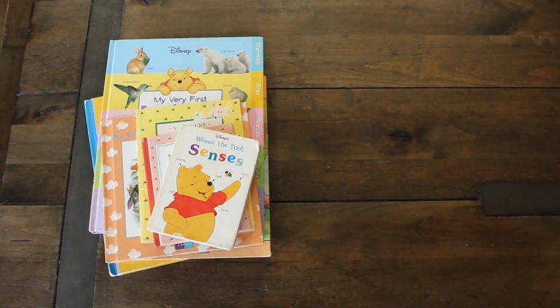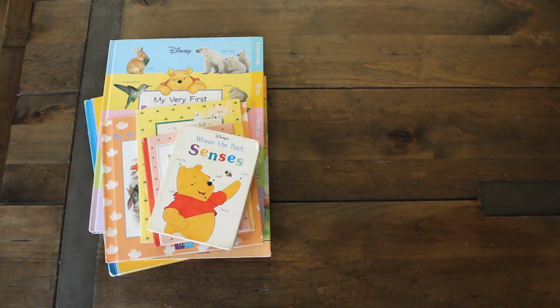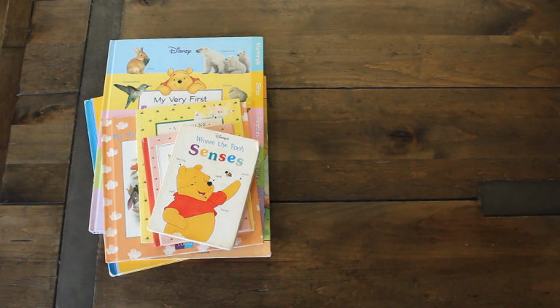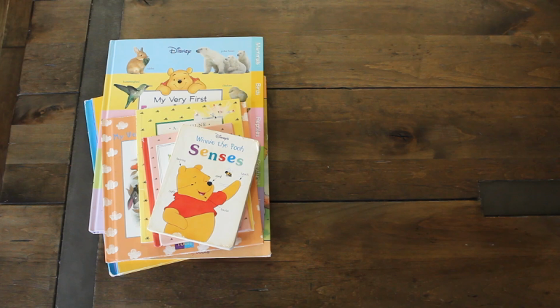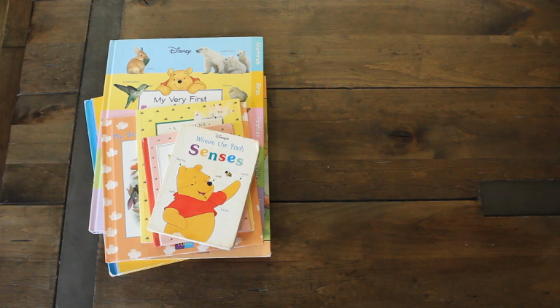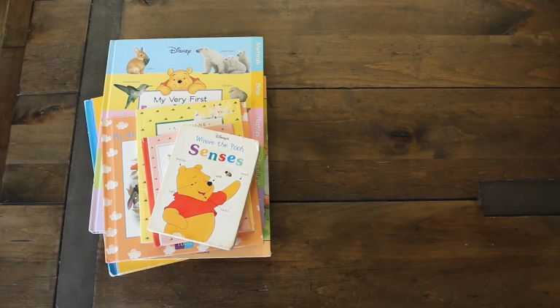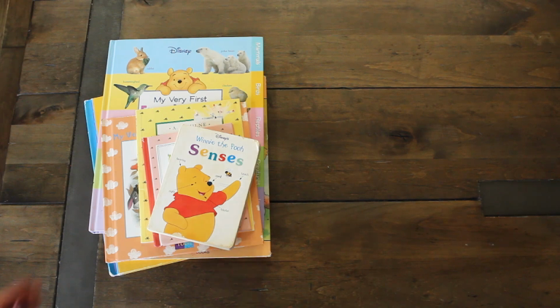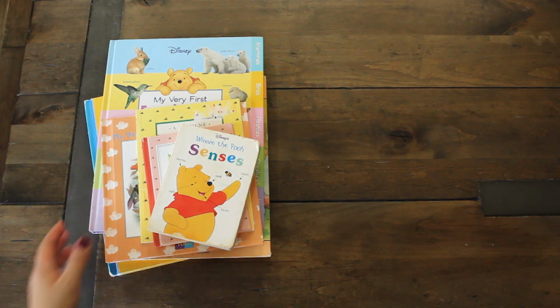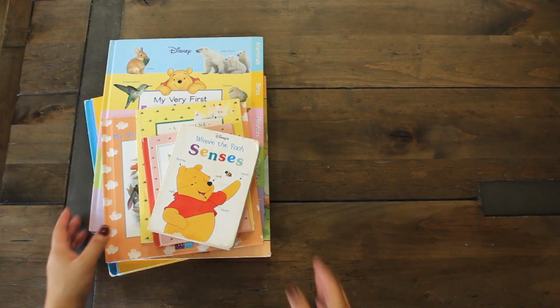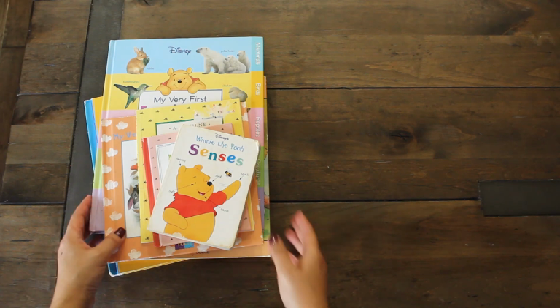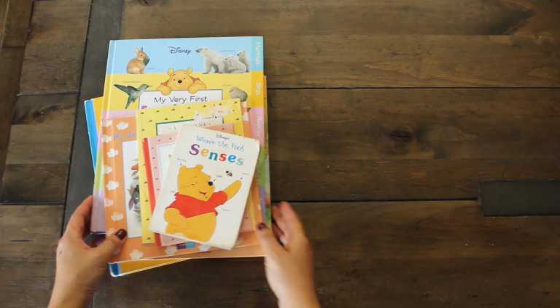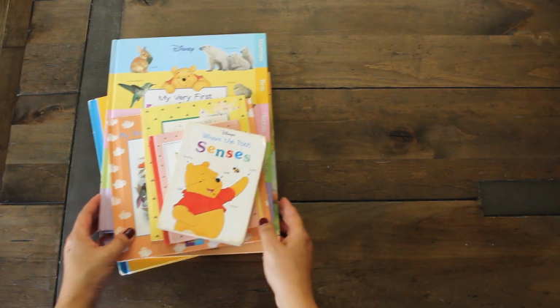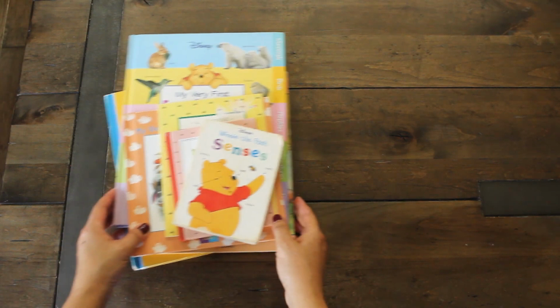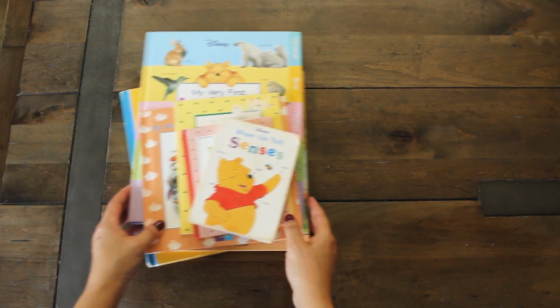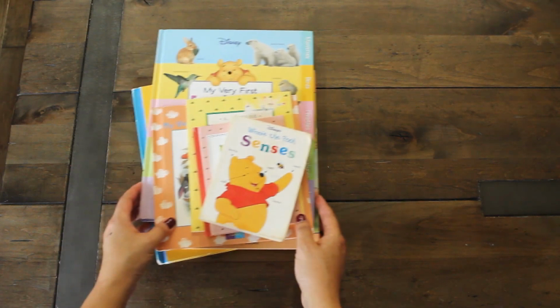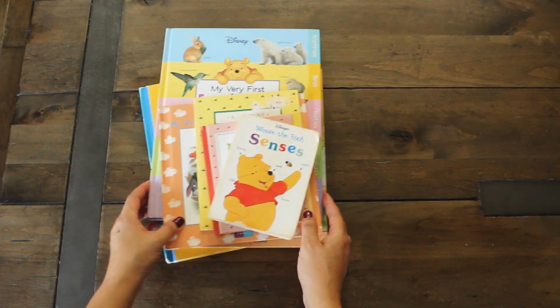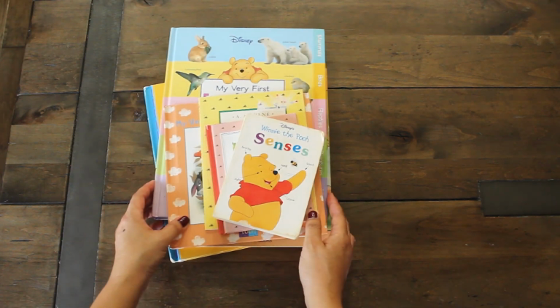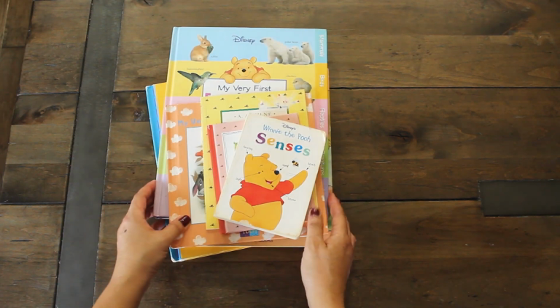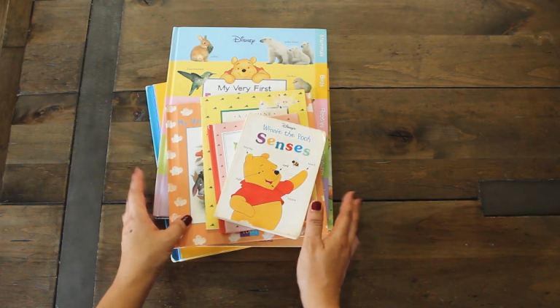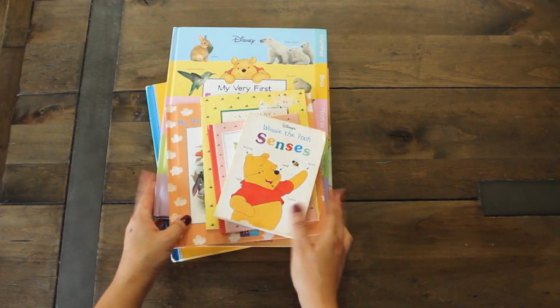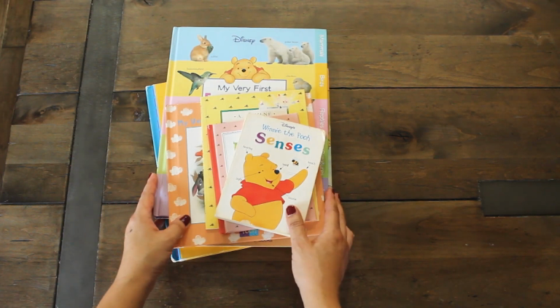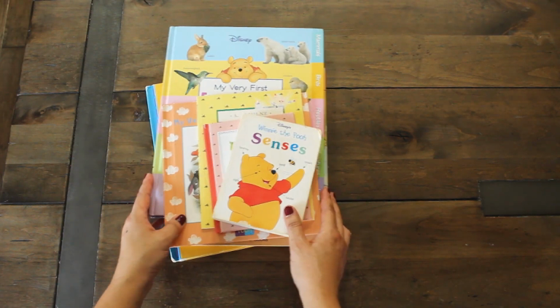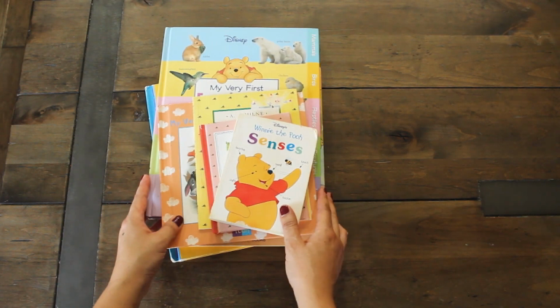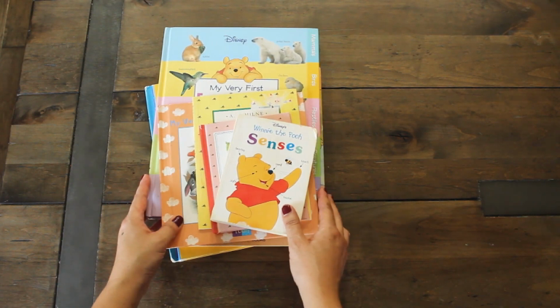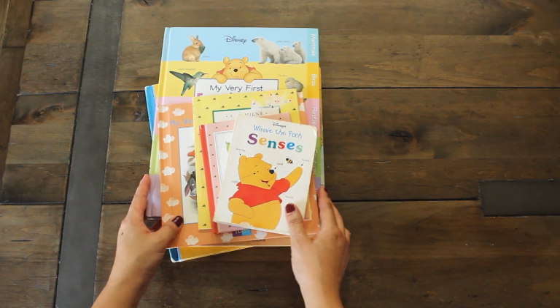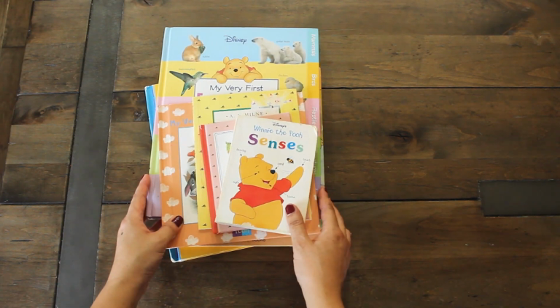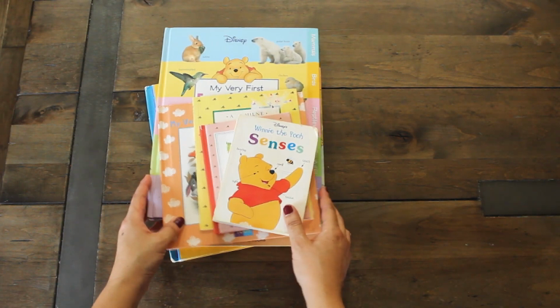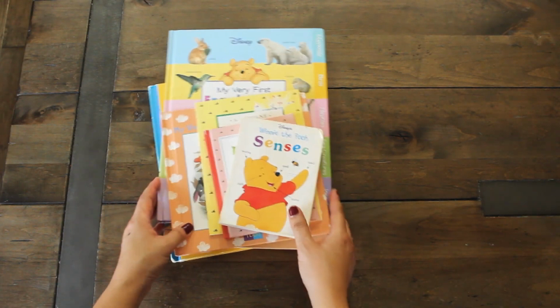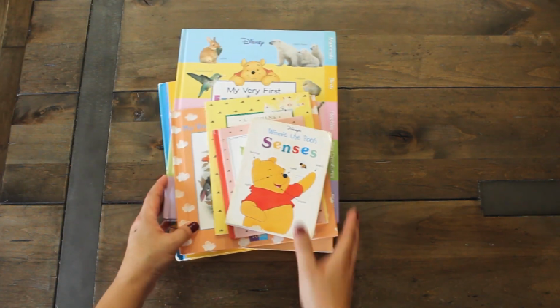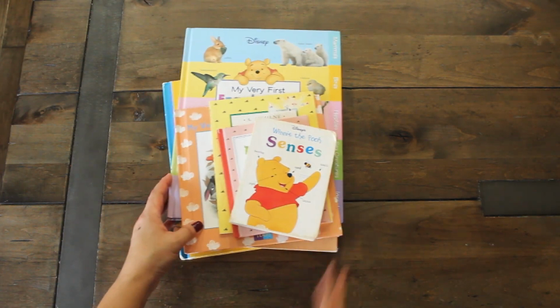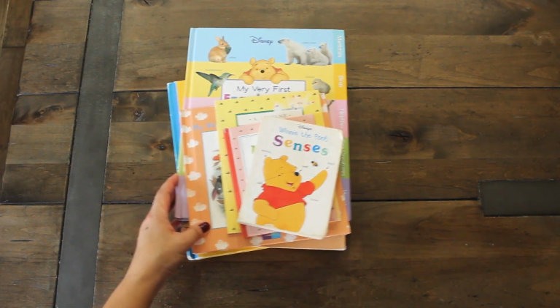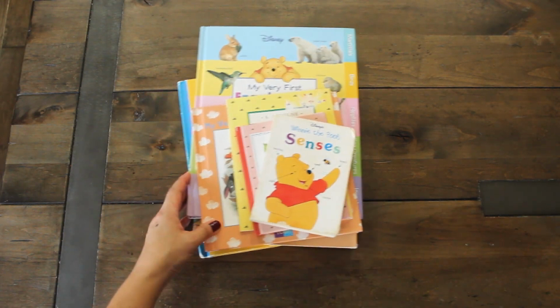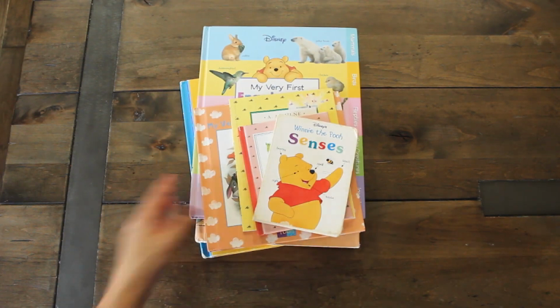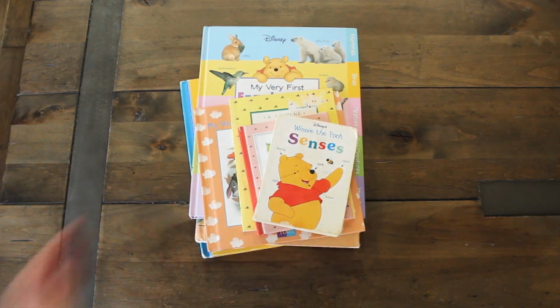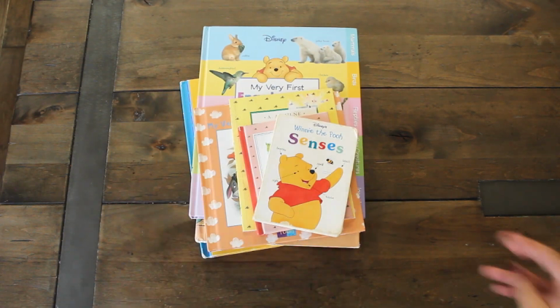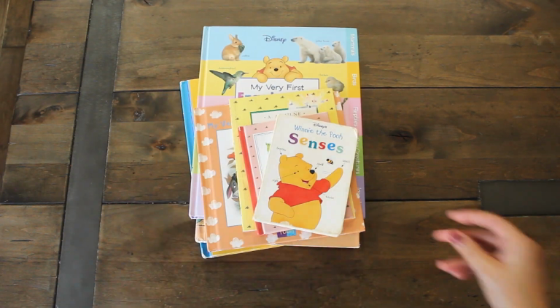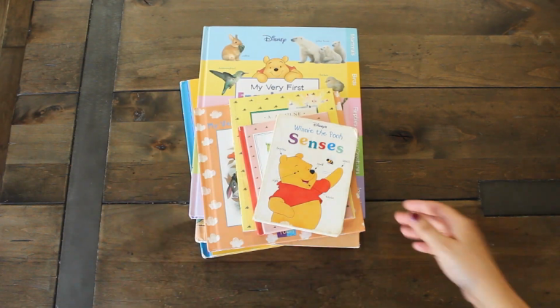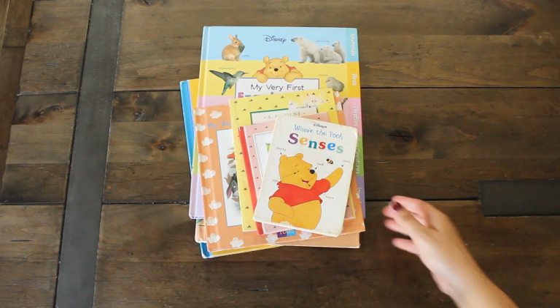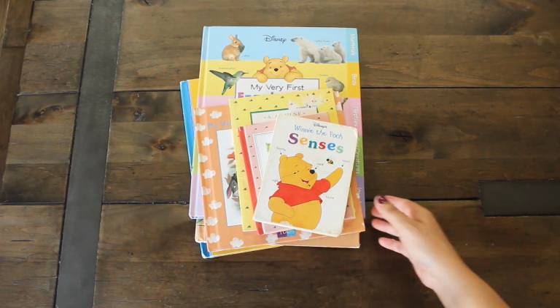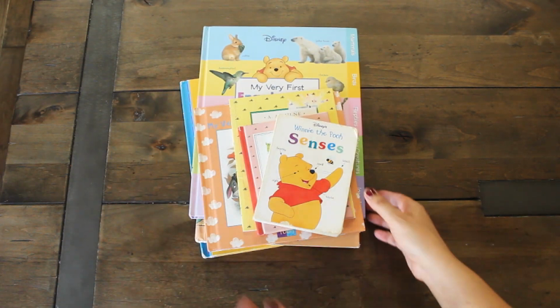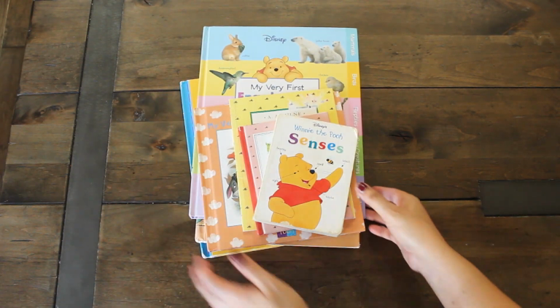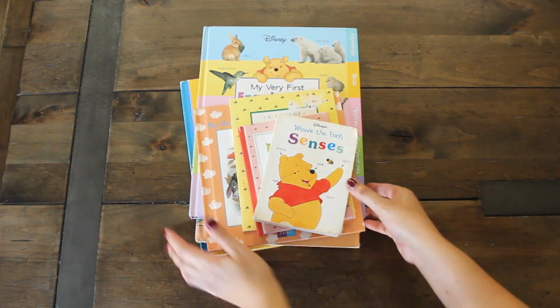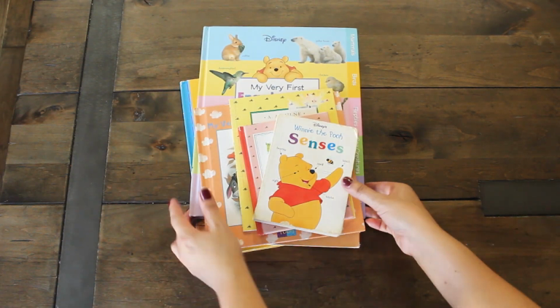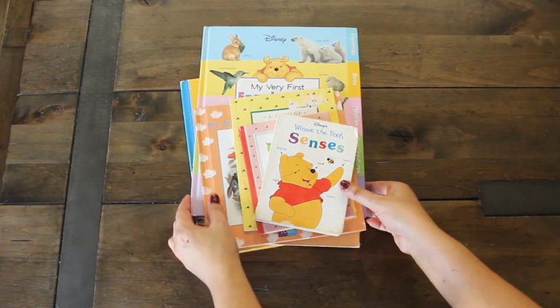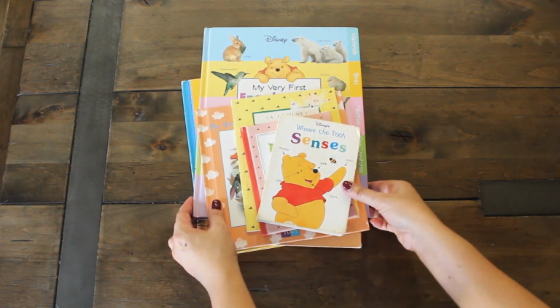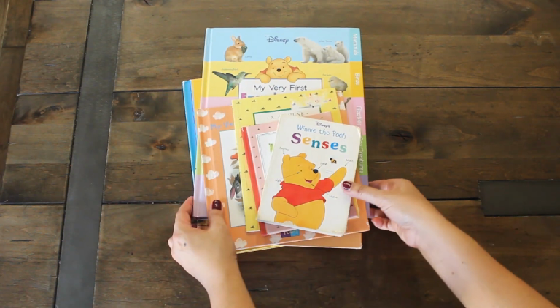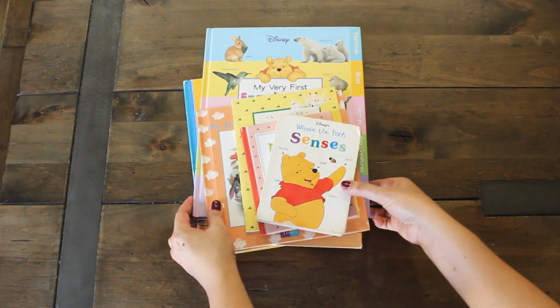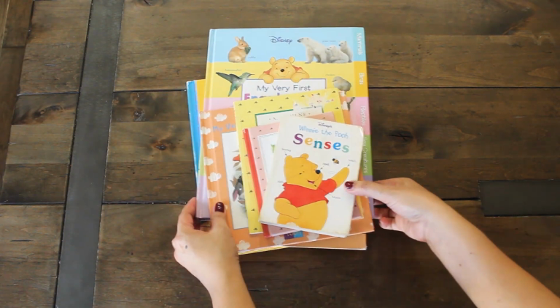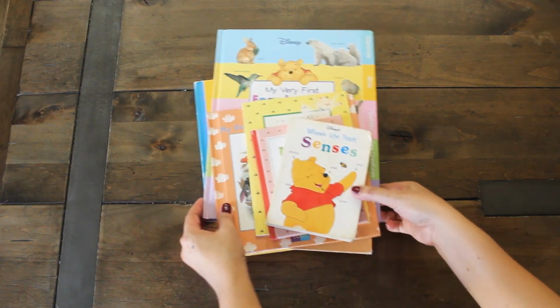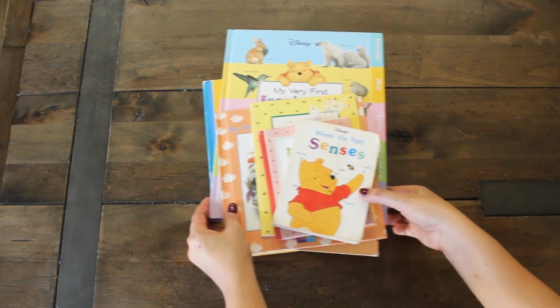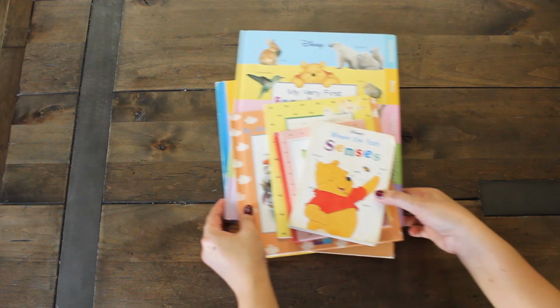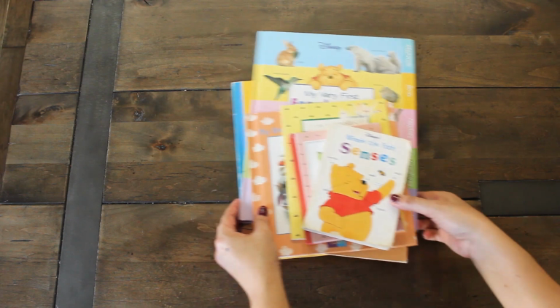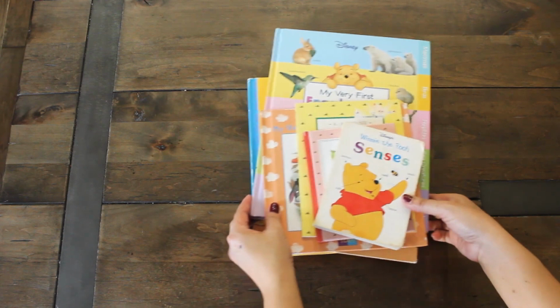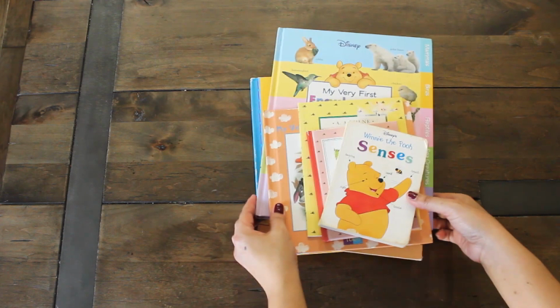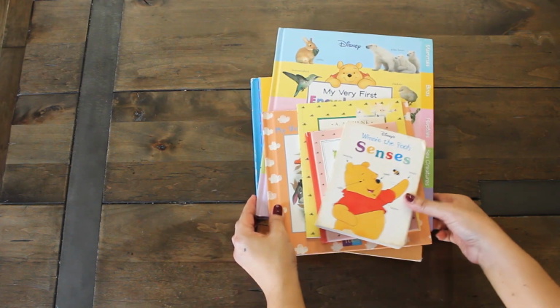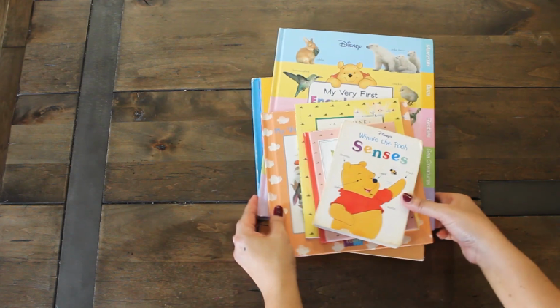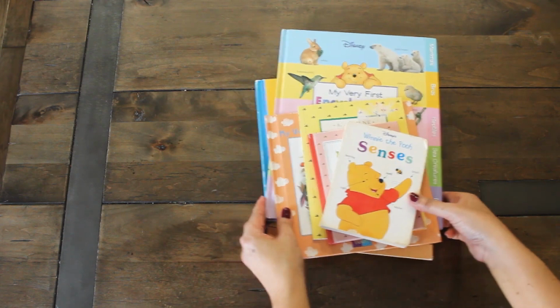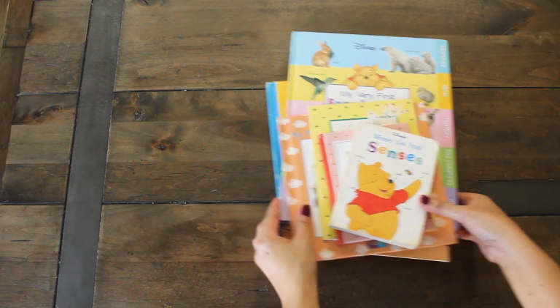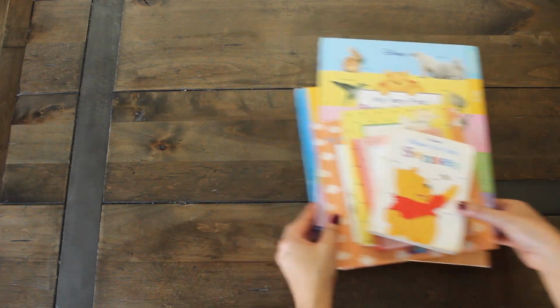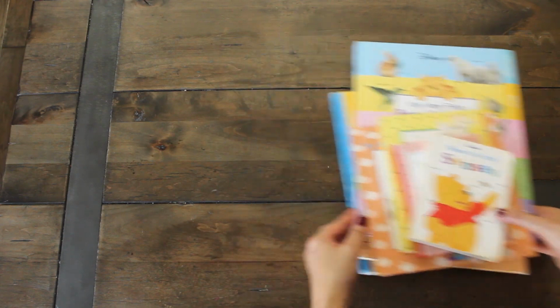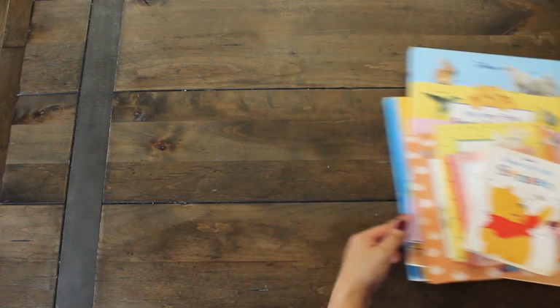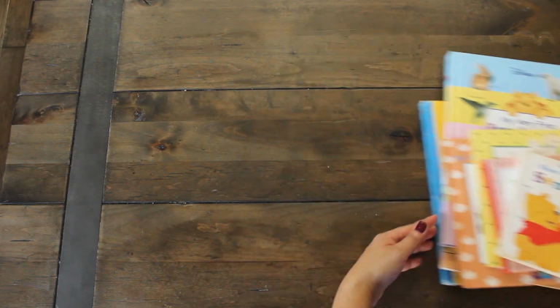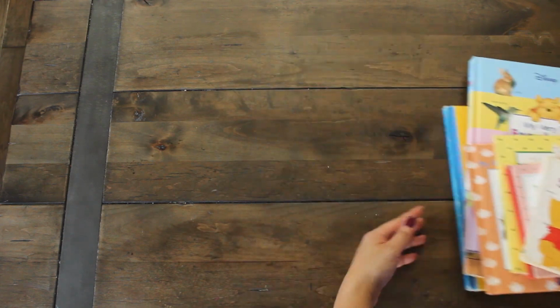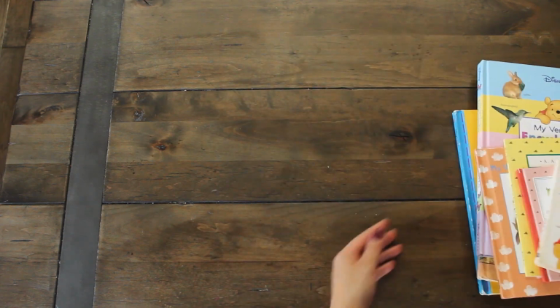Now let's have a look at my little stash here. If you are a fan of Winnie the Pooh books, keep watching.